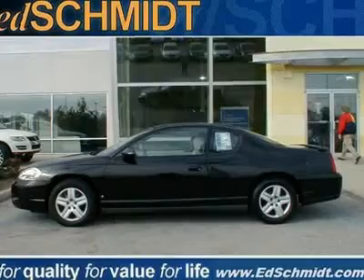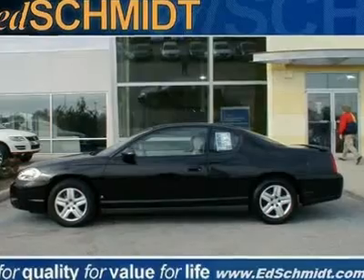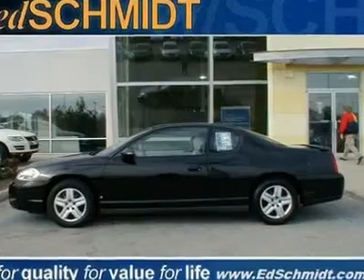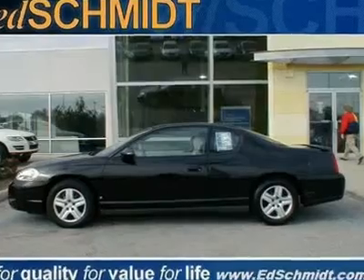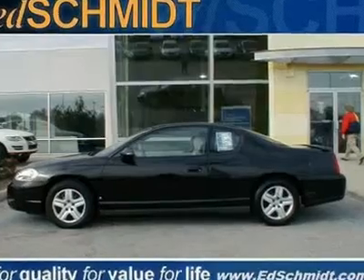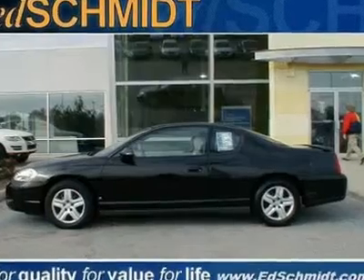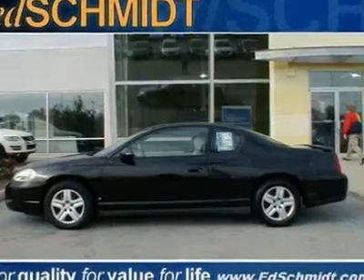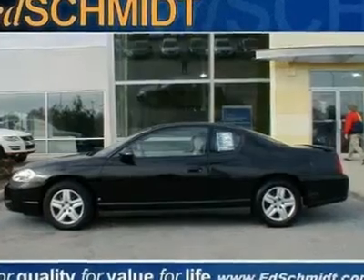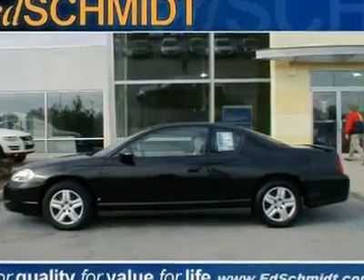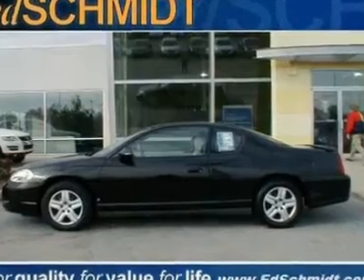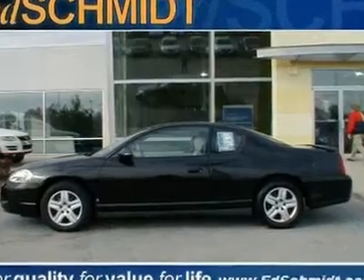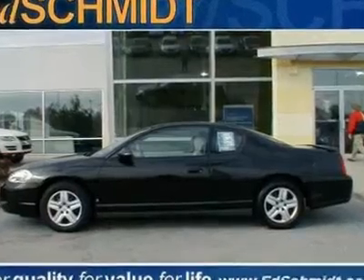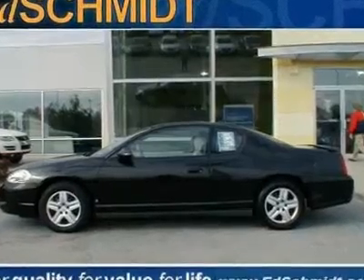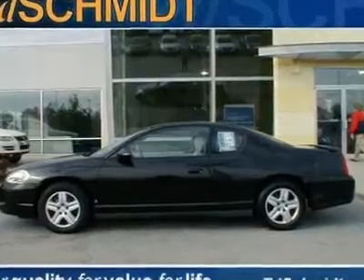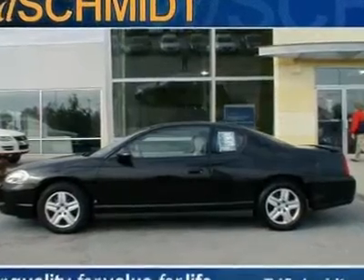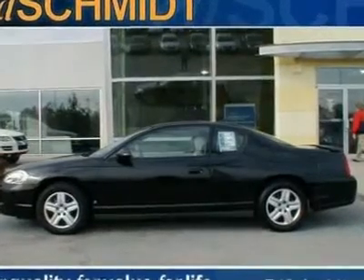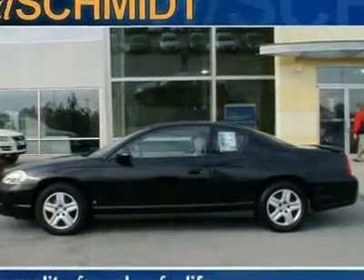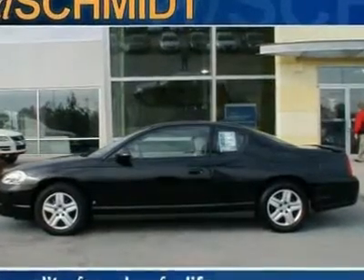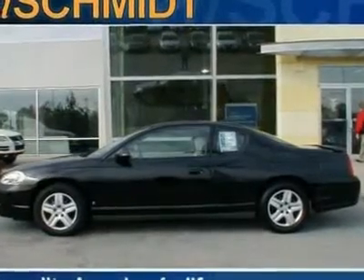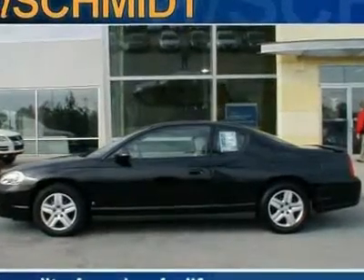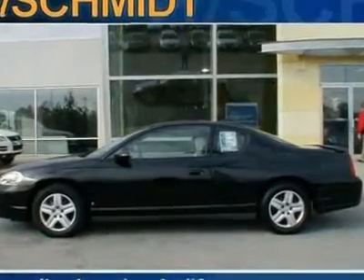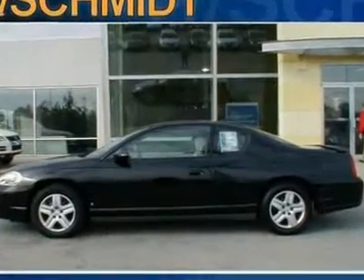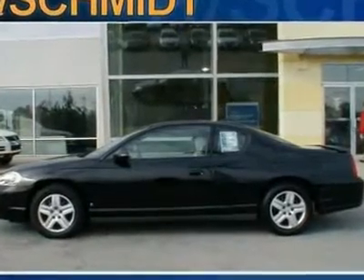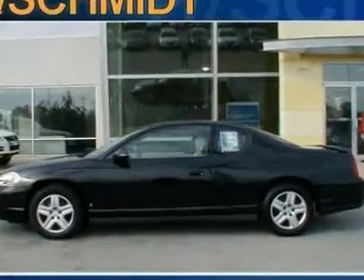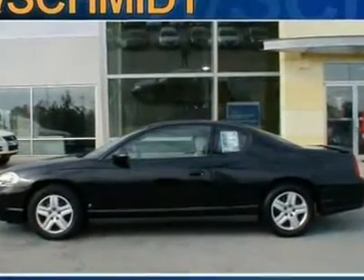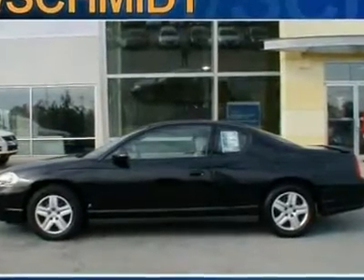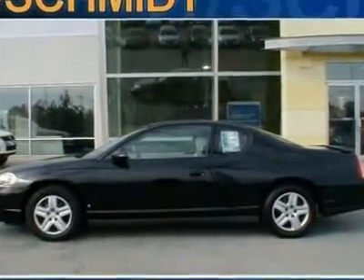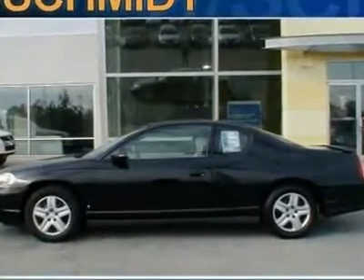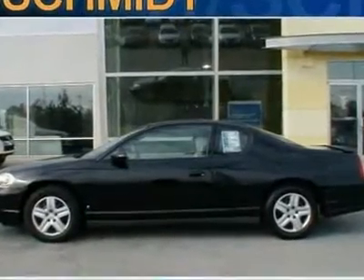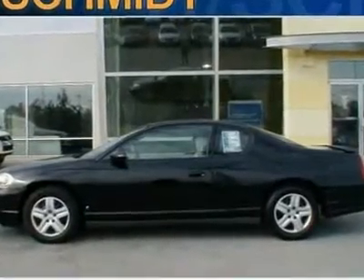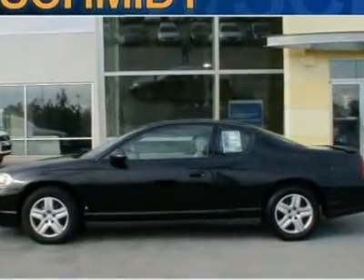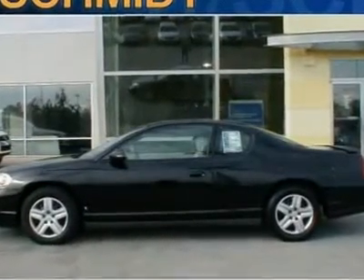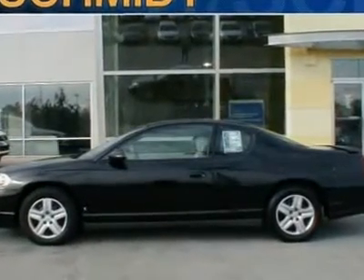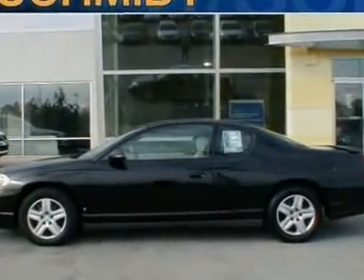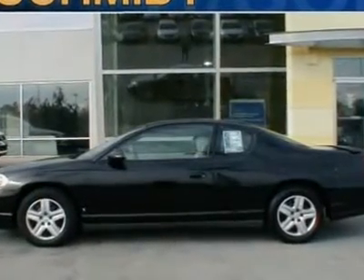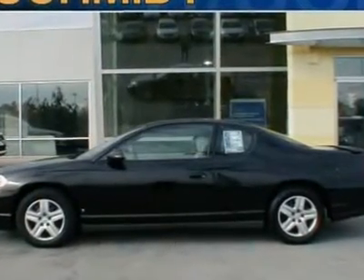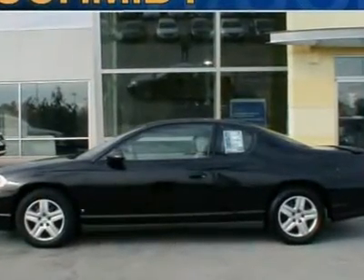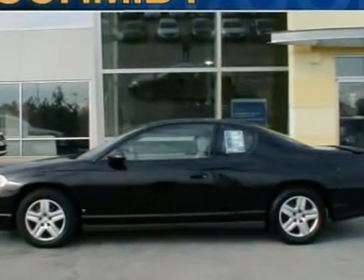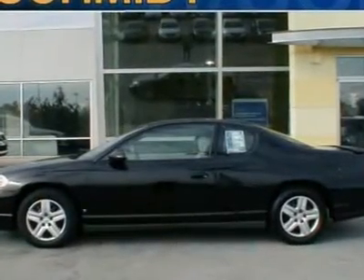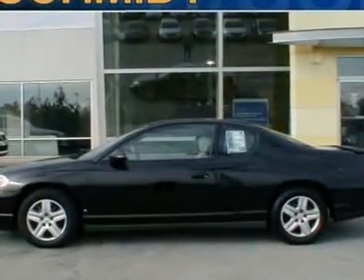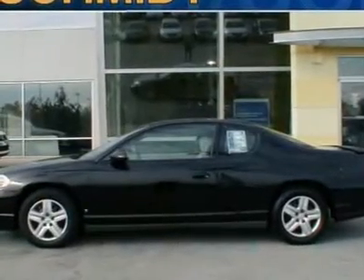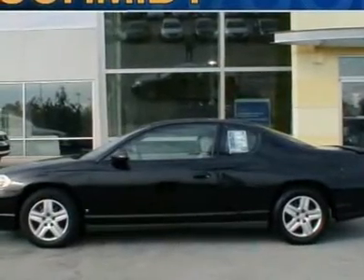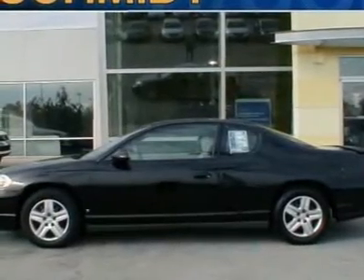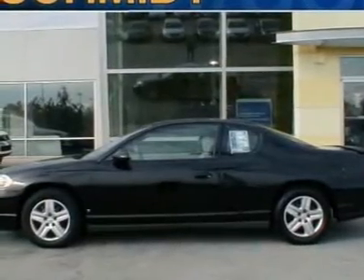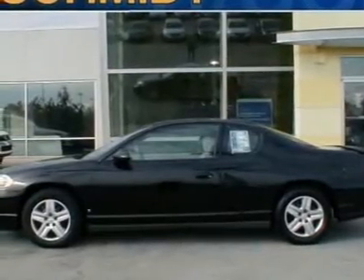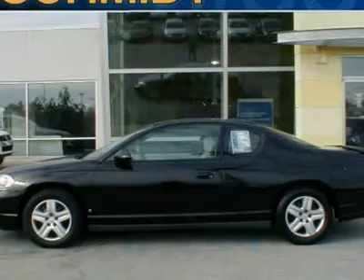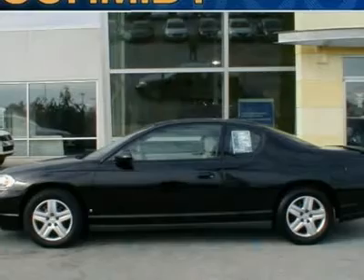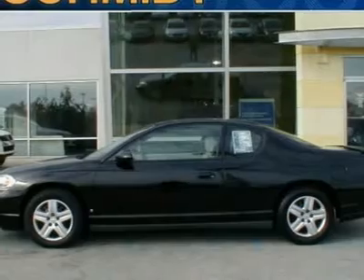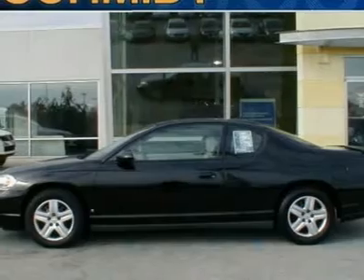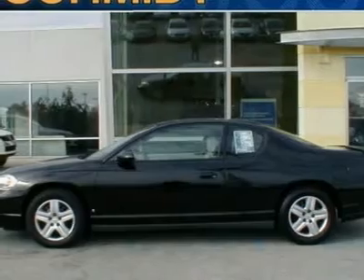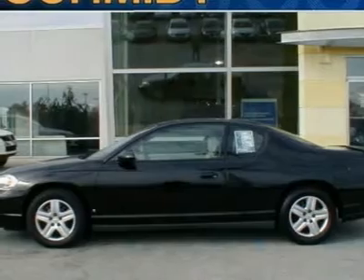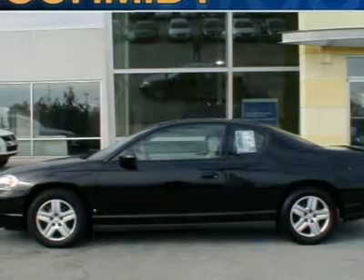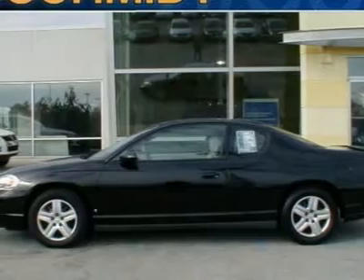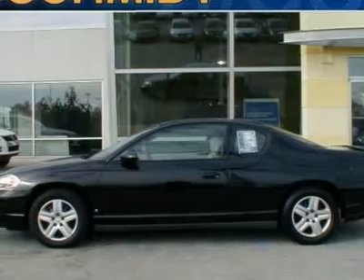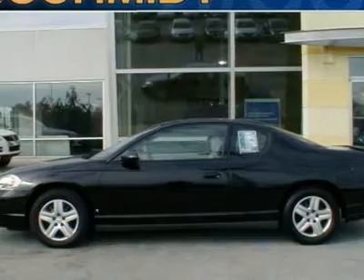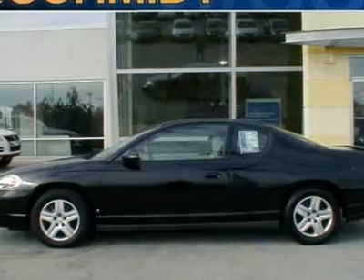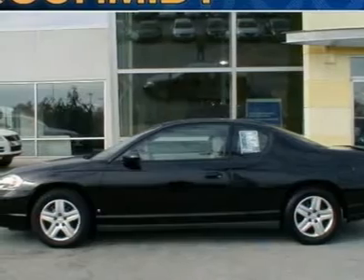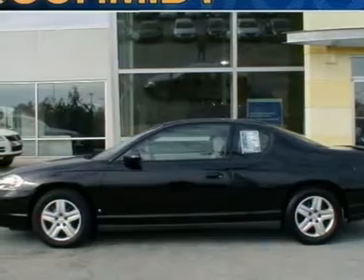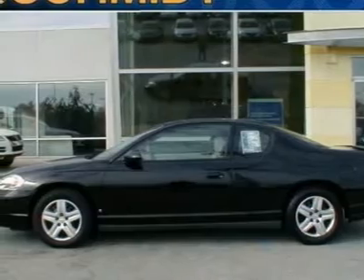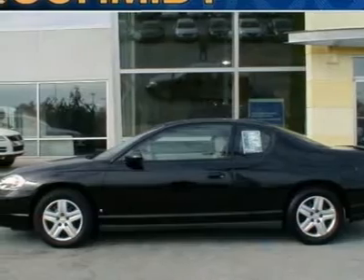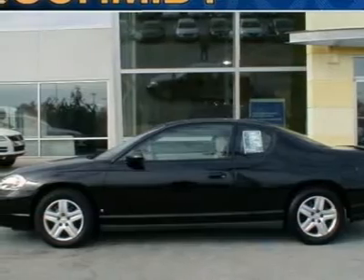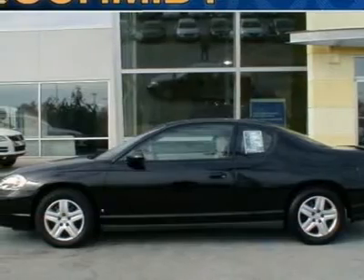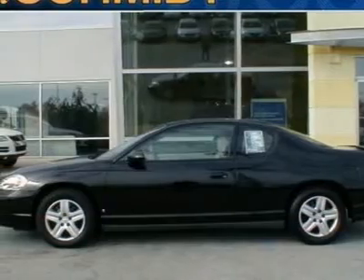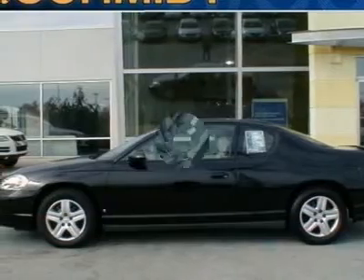Greetings, and welcome to Ed Schmidt. Let me tell you a little bit about this 2006 Chevrolet Monte Carlo.